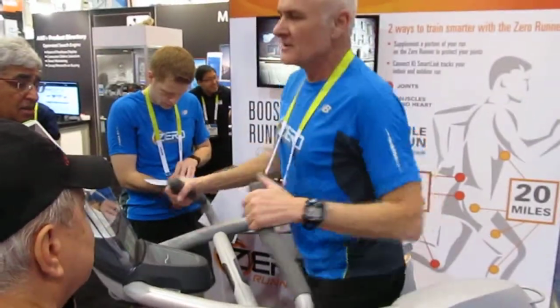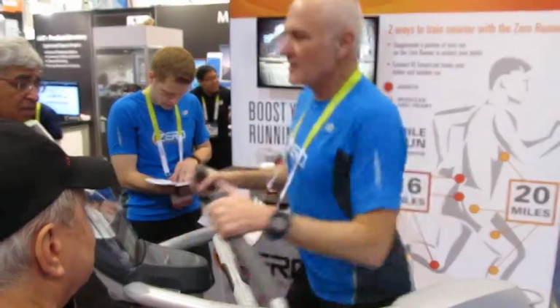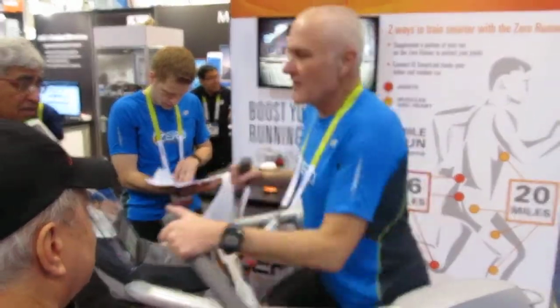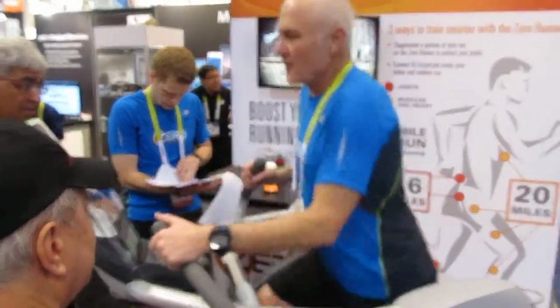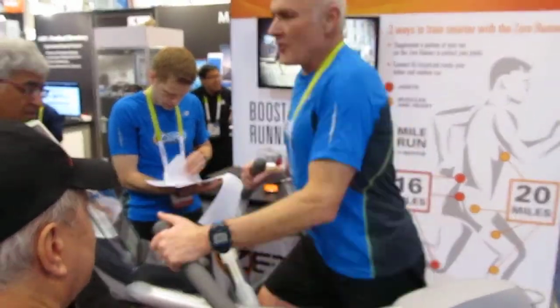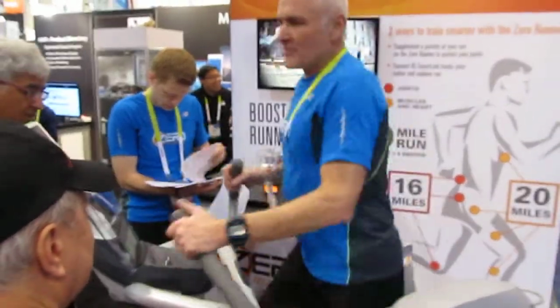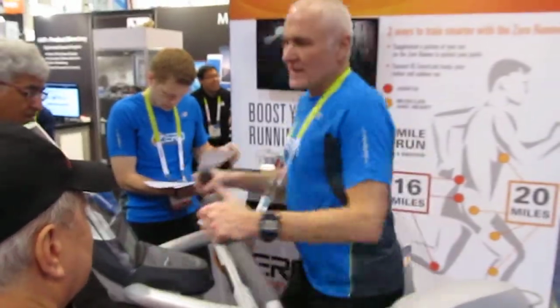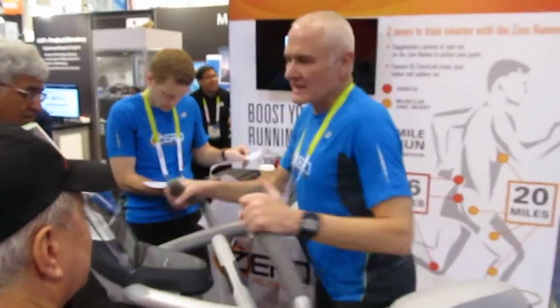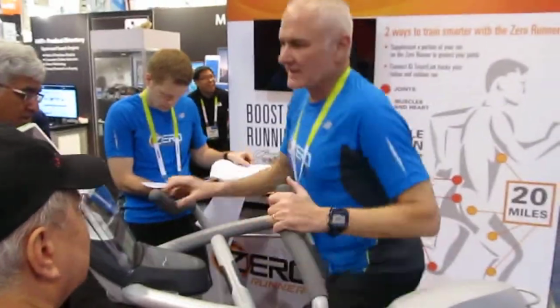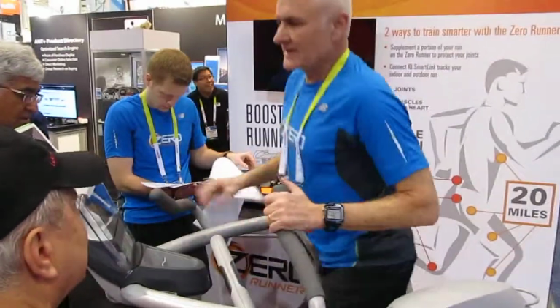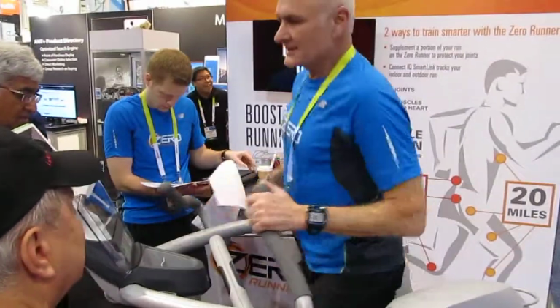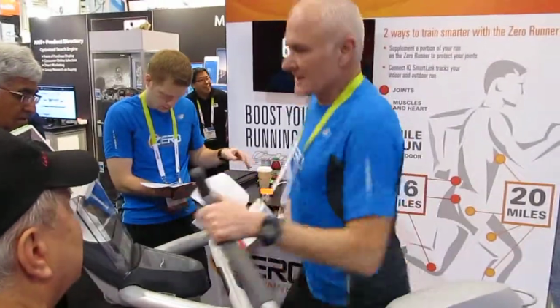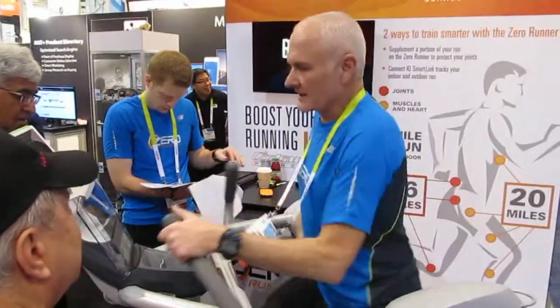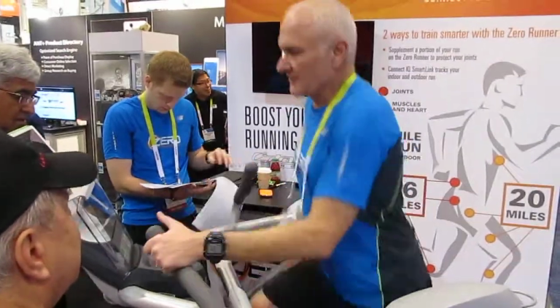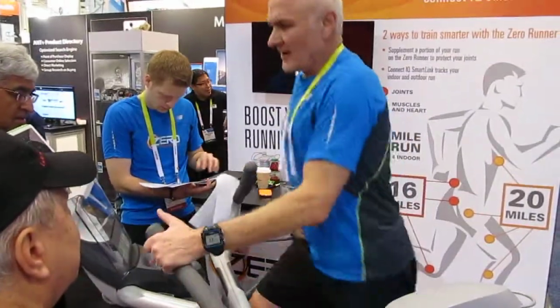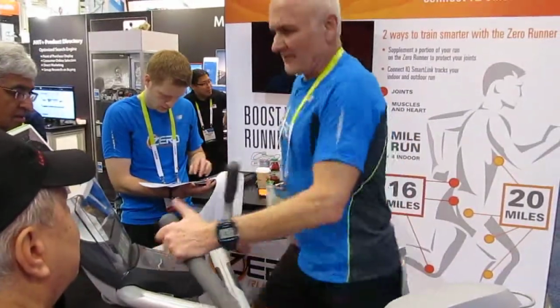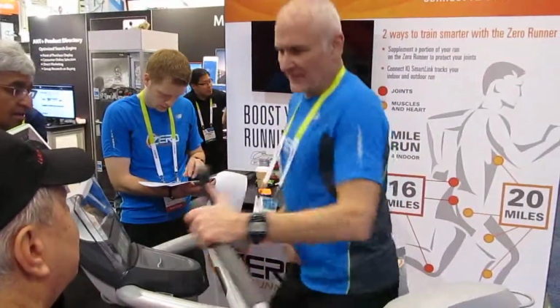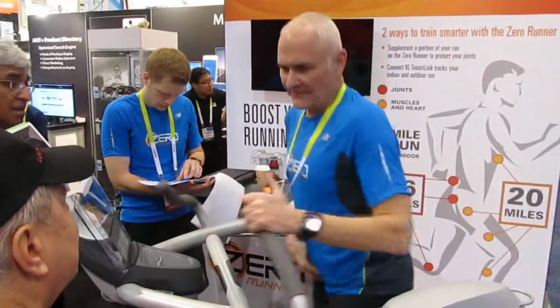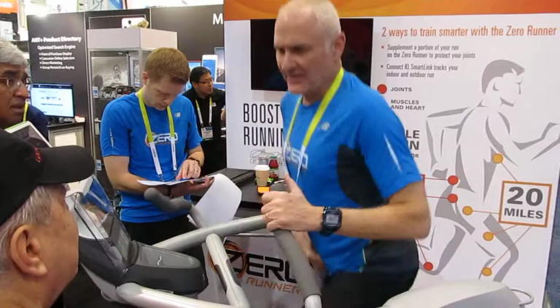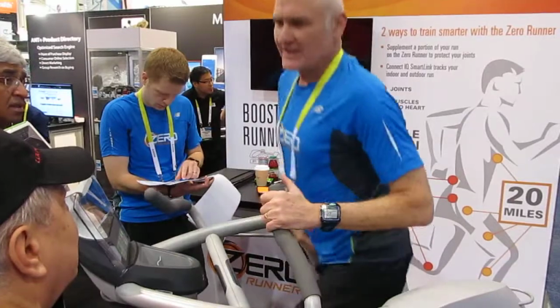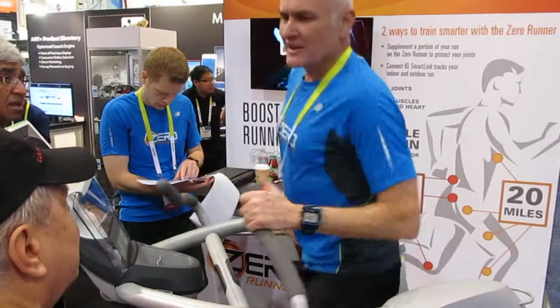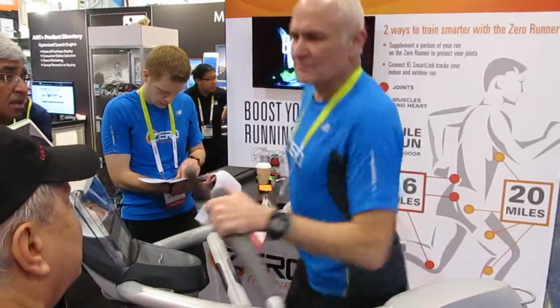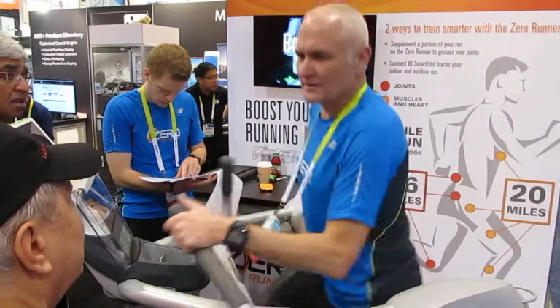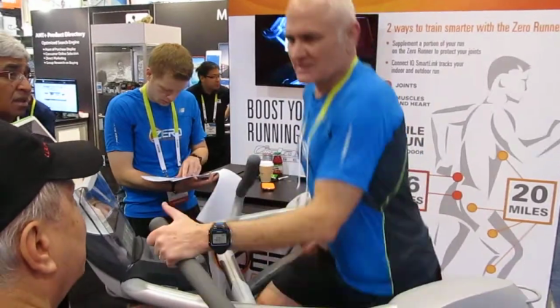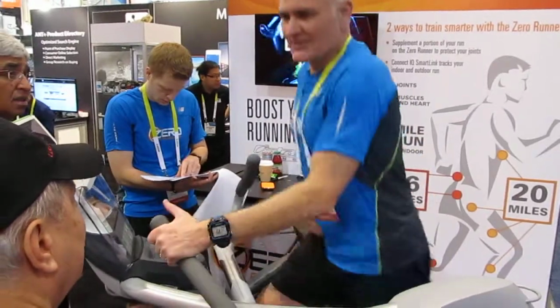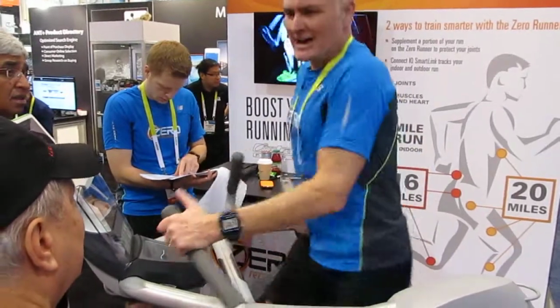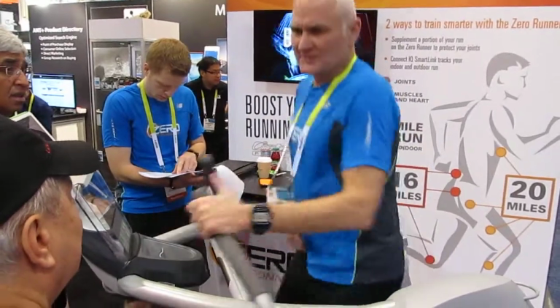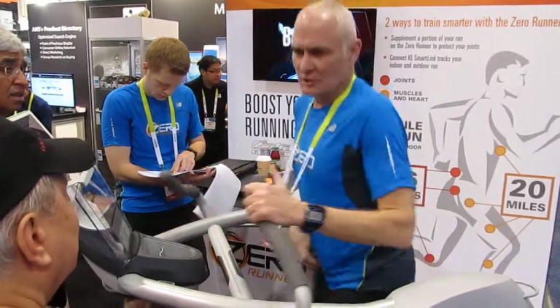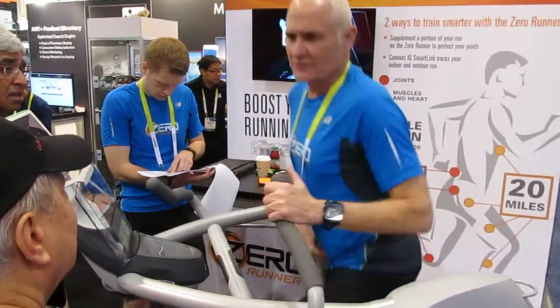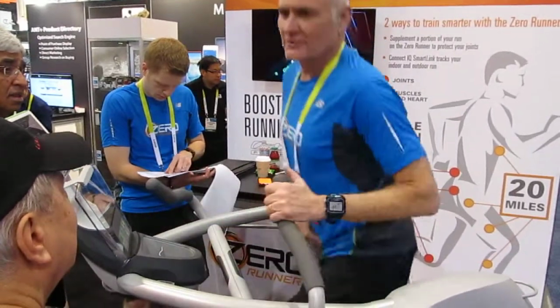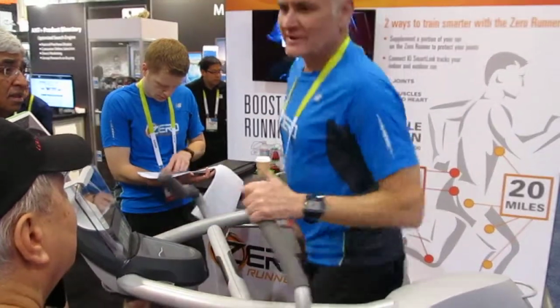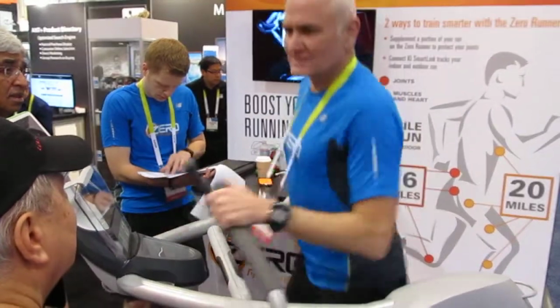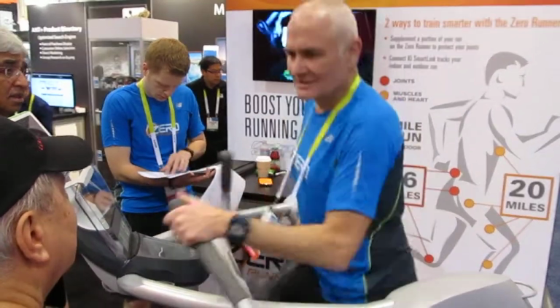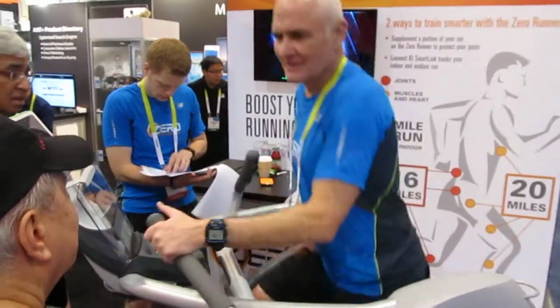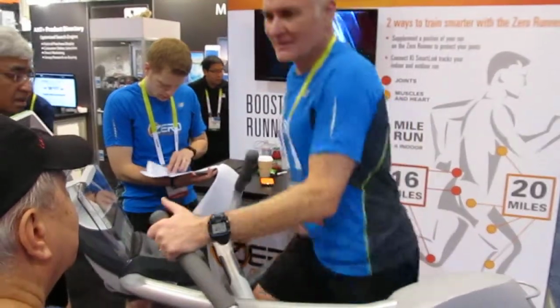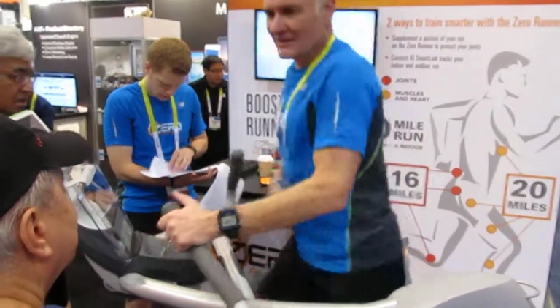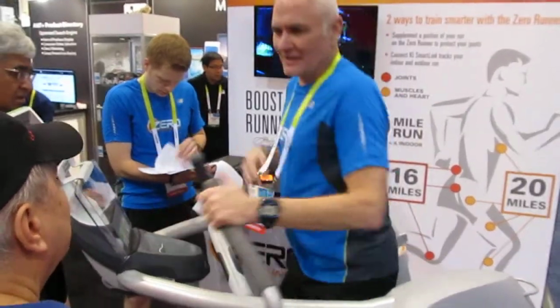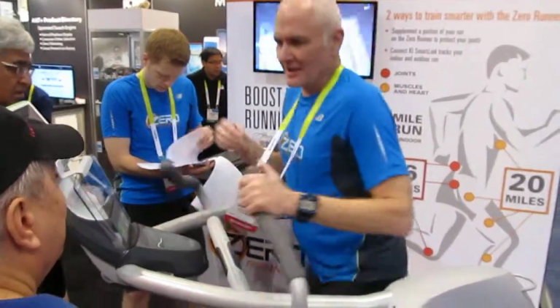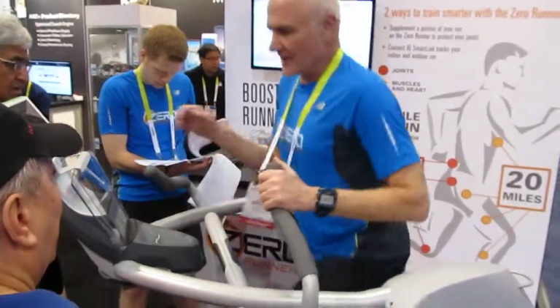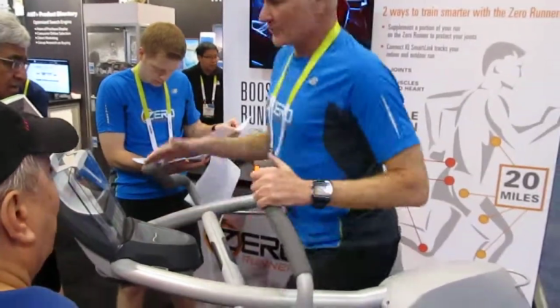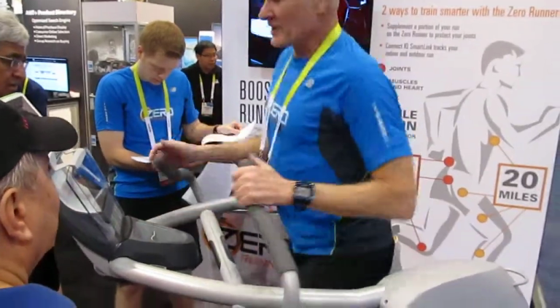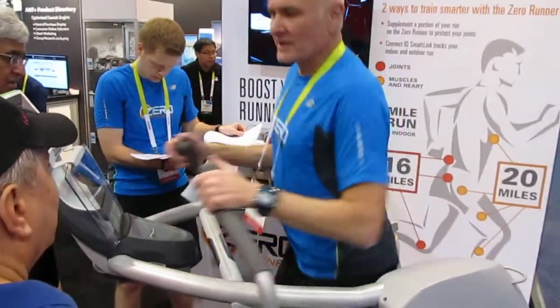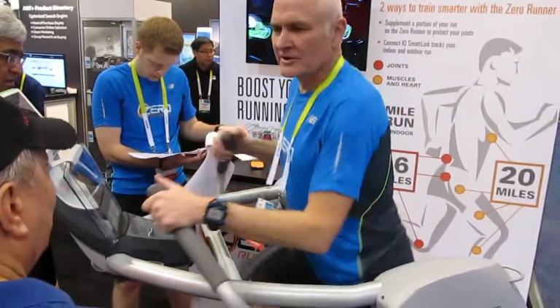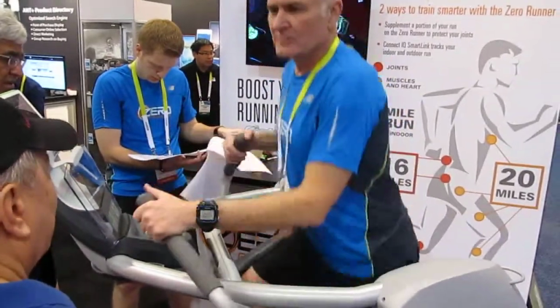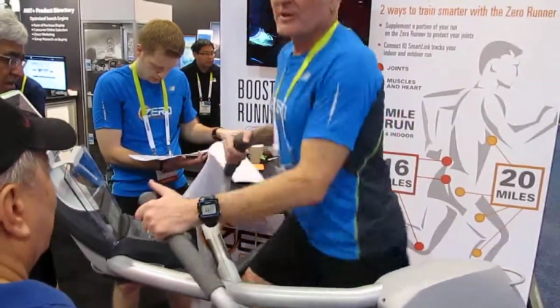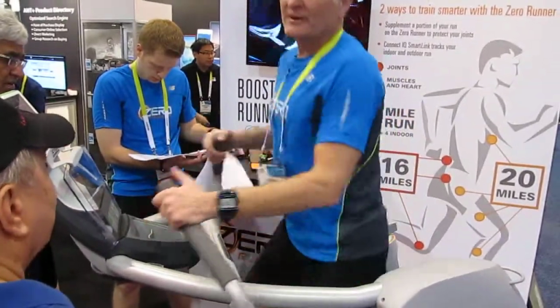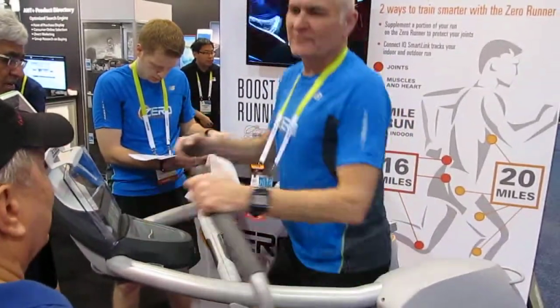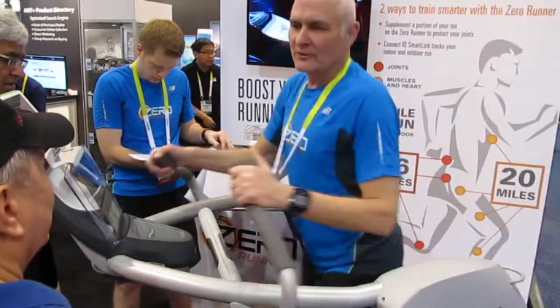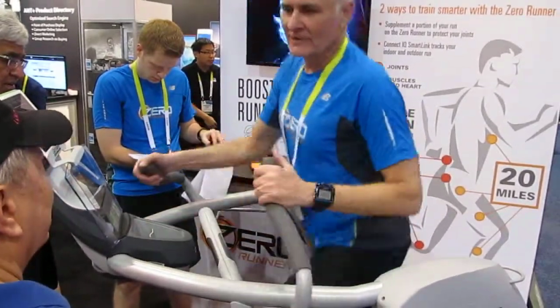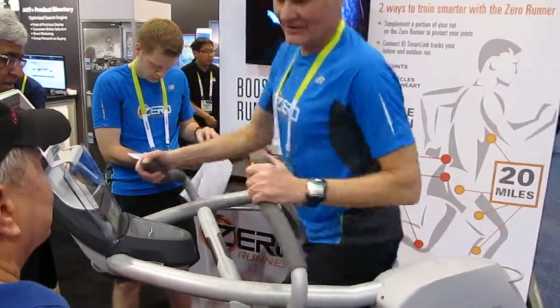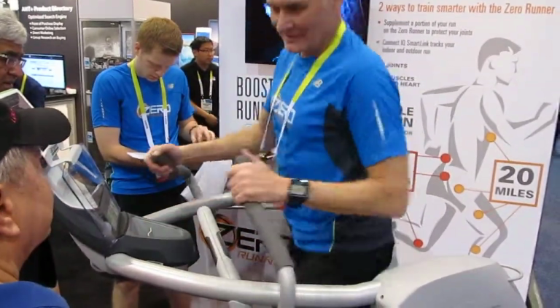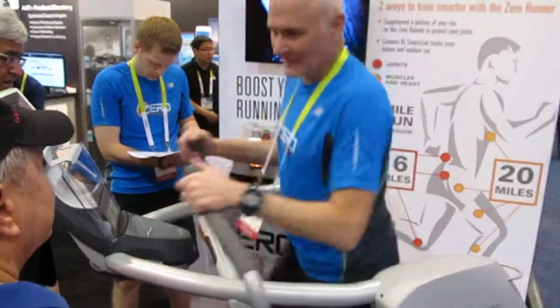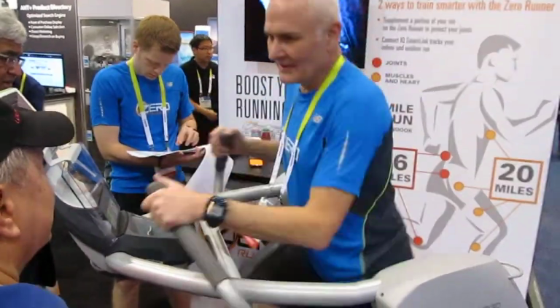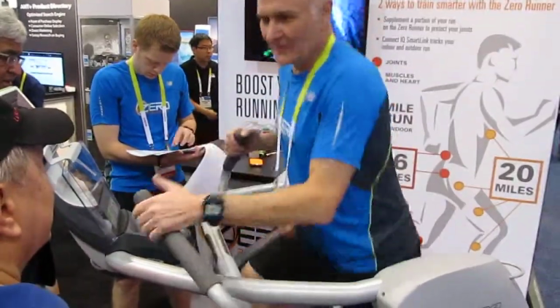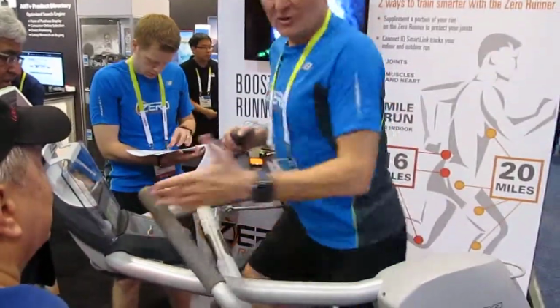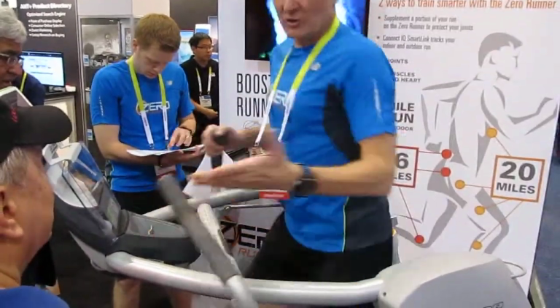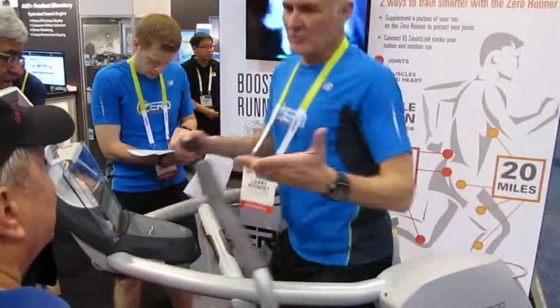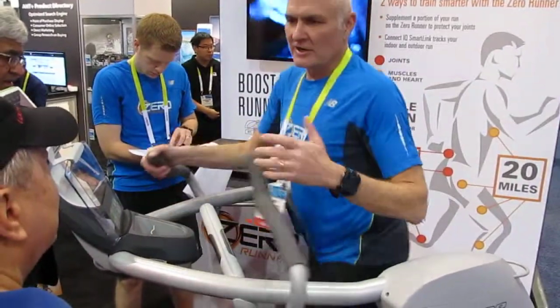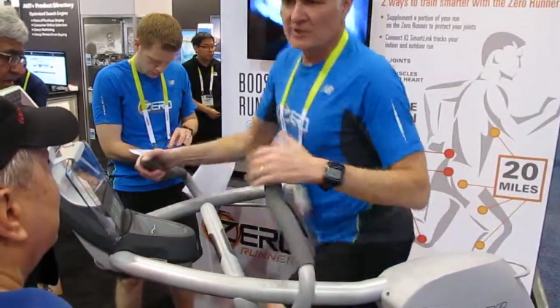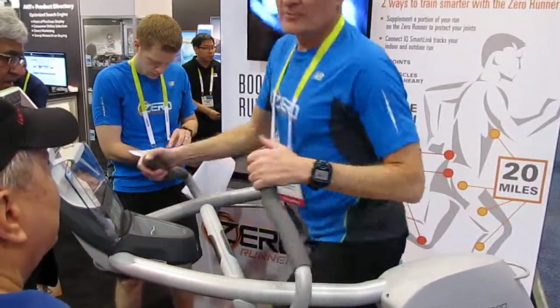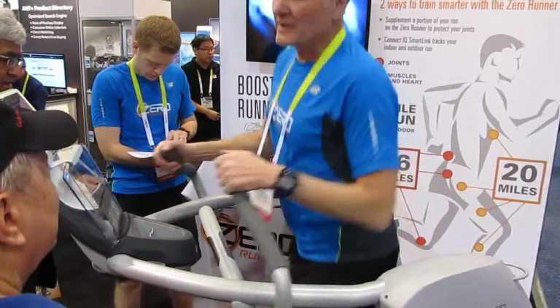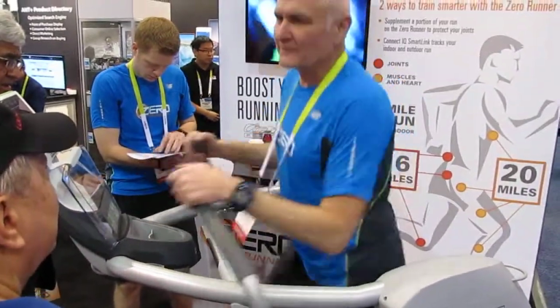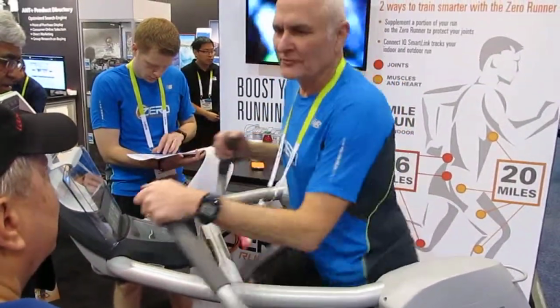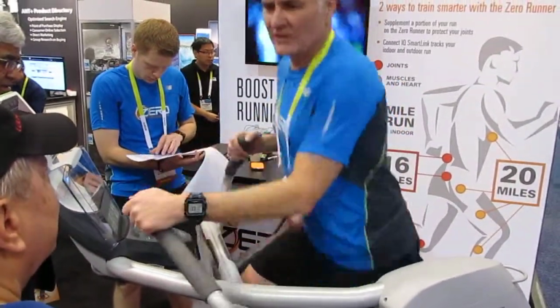In my case, I have a fake hip because of osteoarthritis. I can run out here pain-free, you can run out here pain-free.